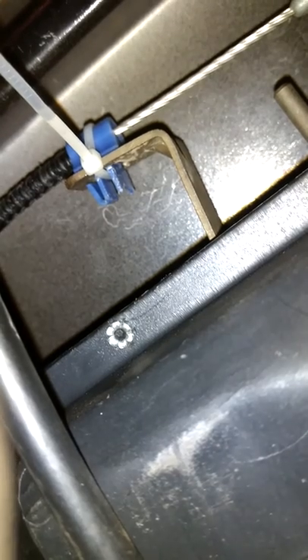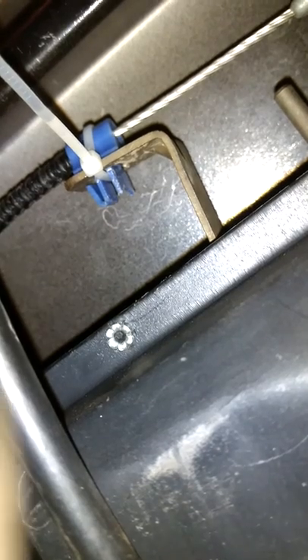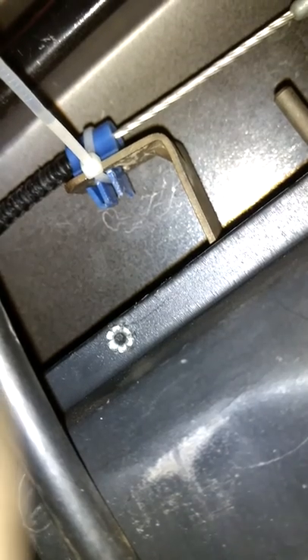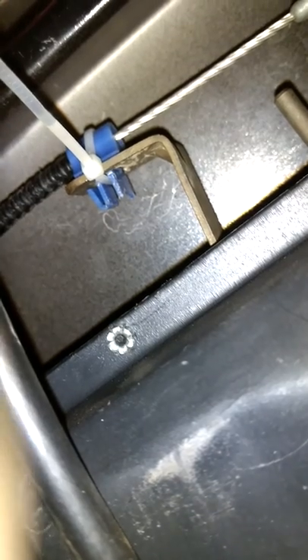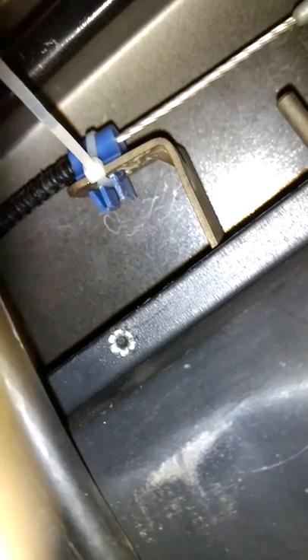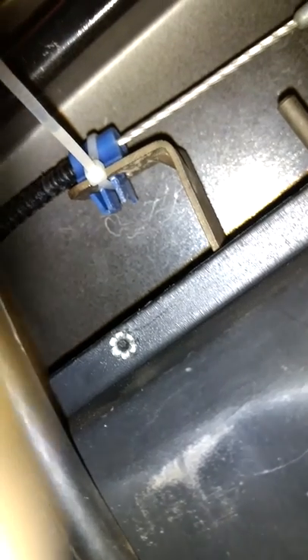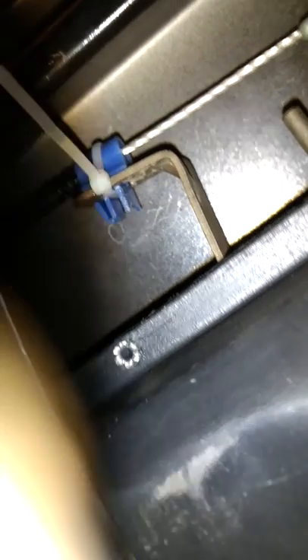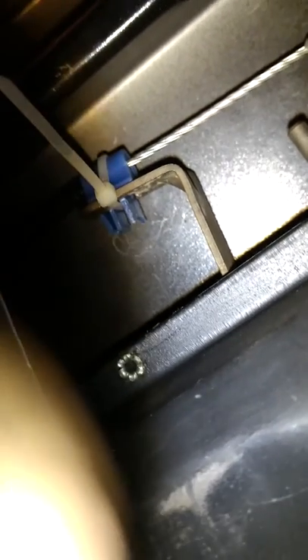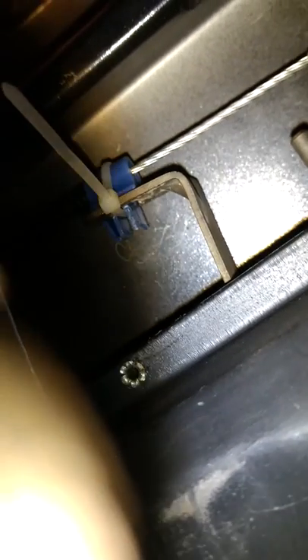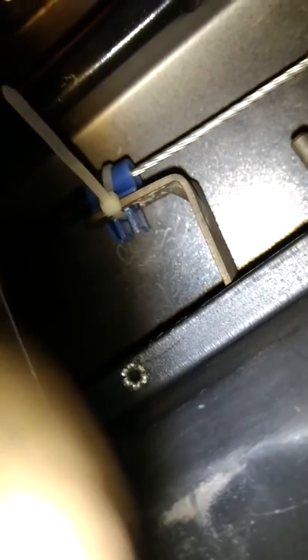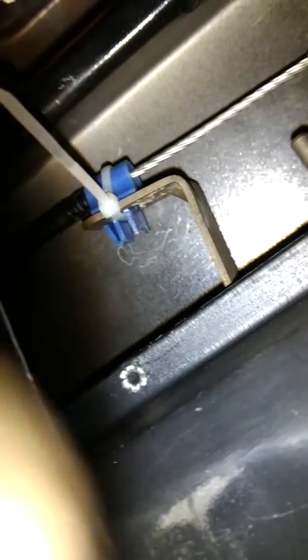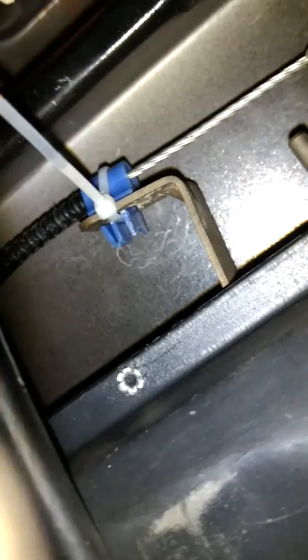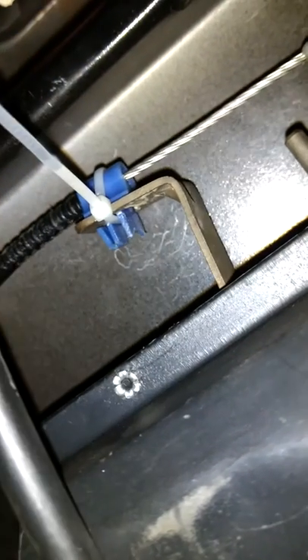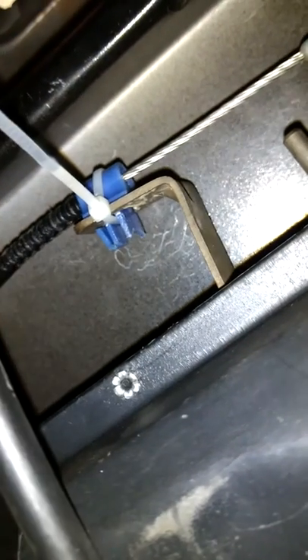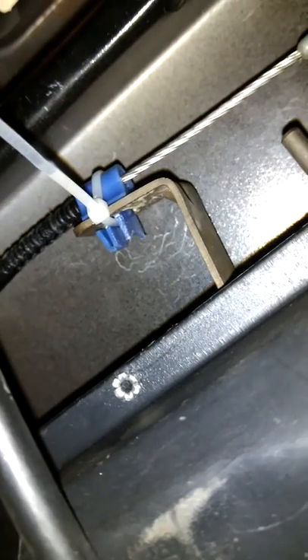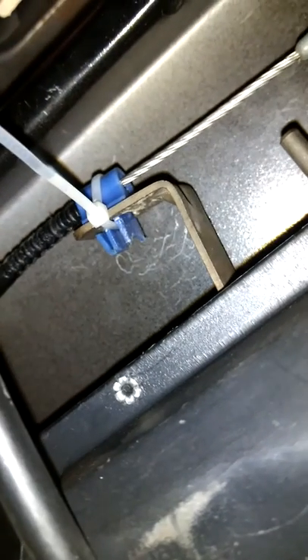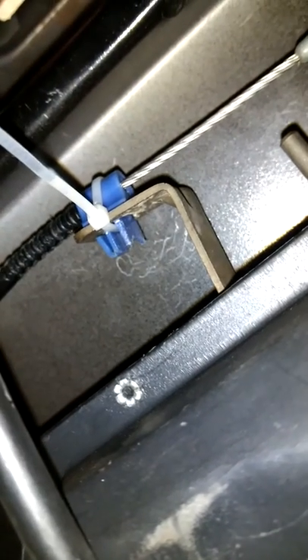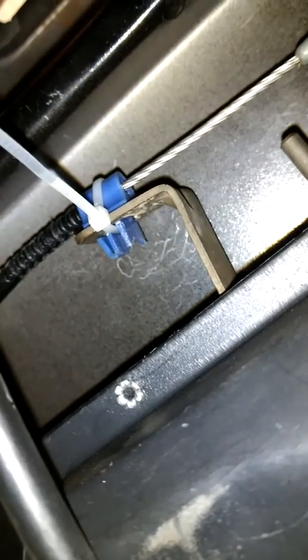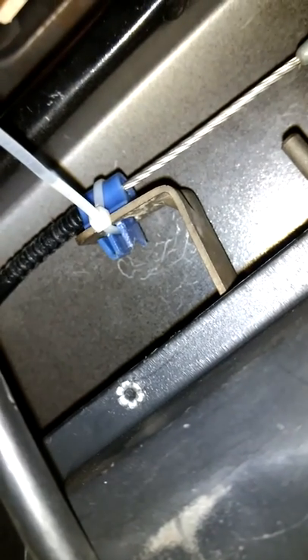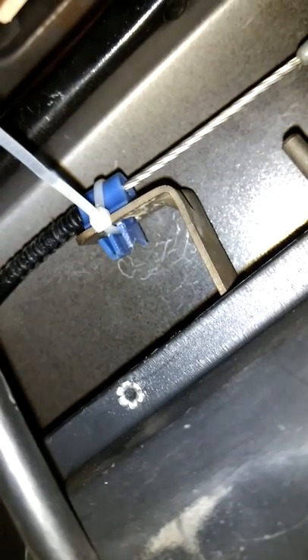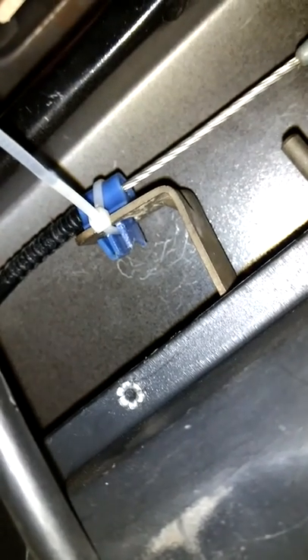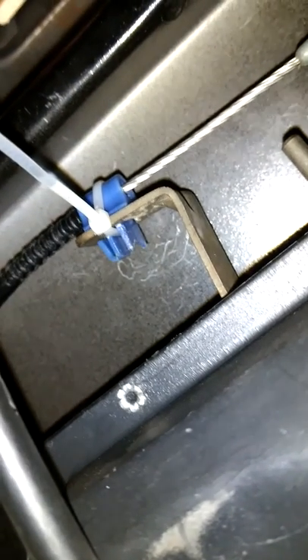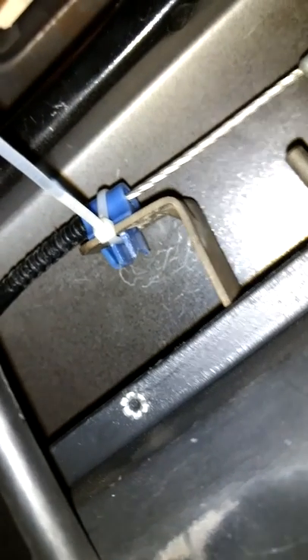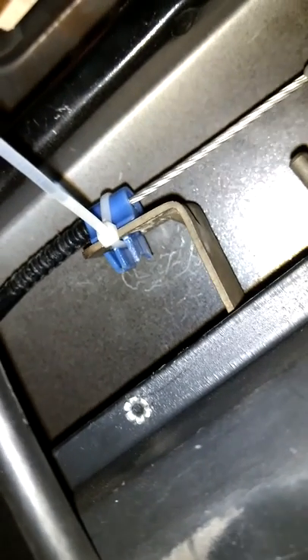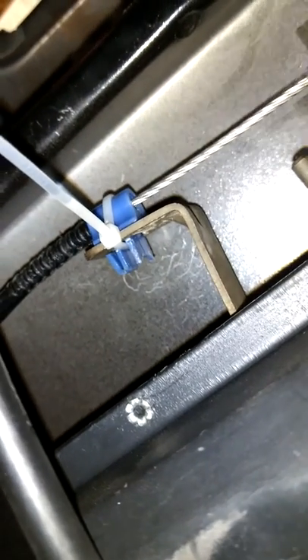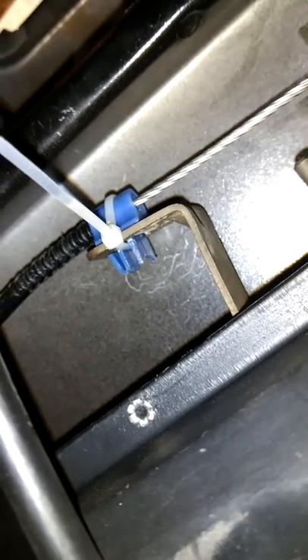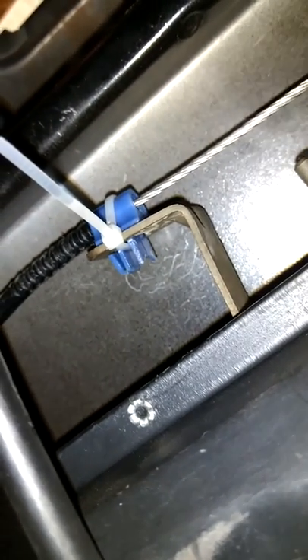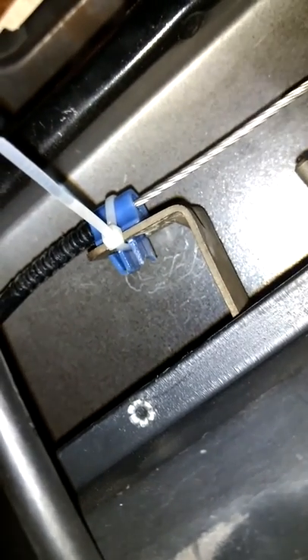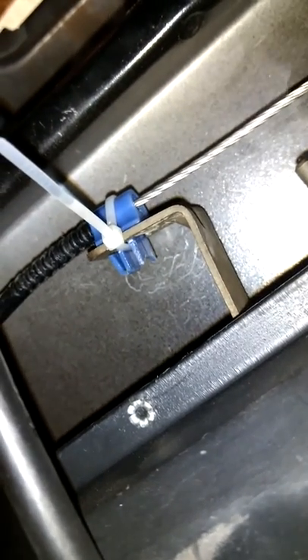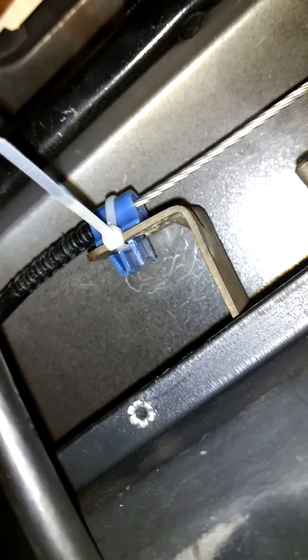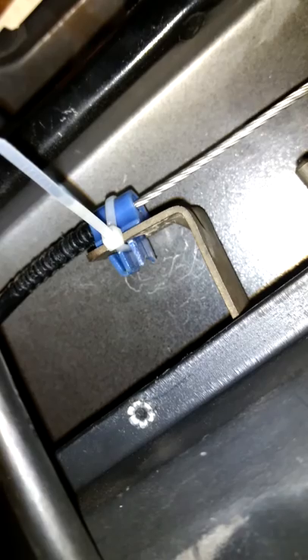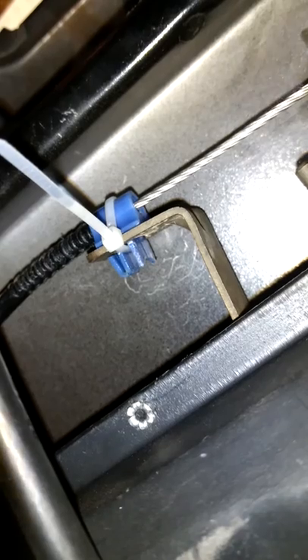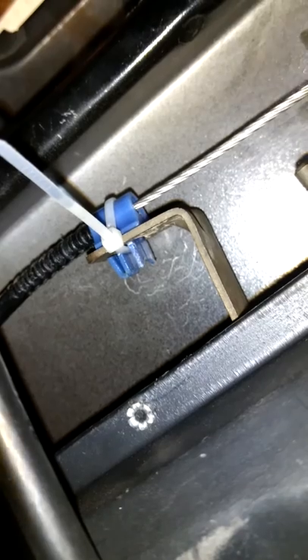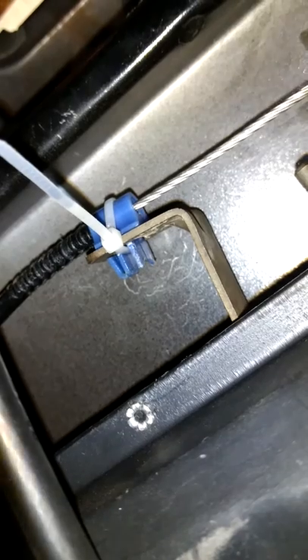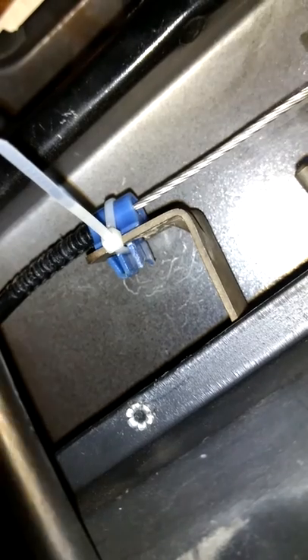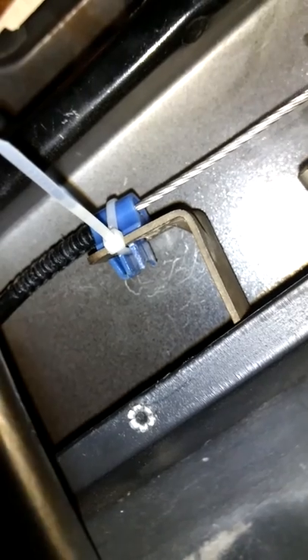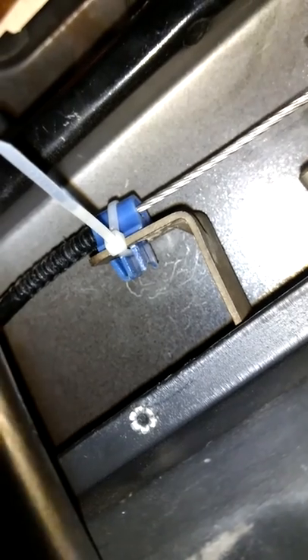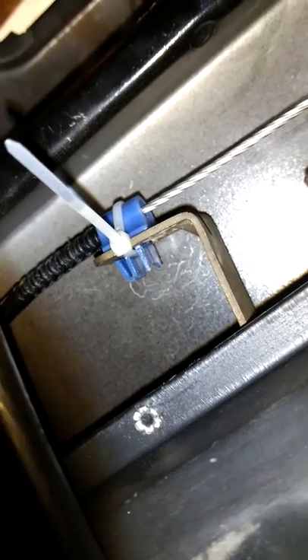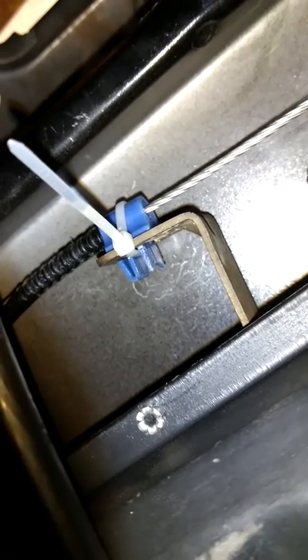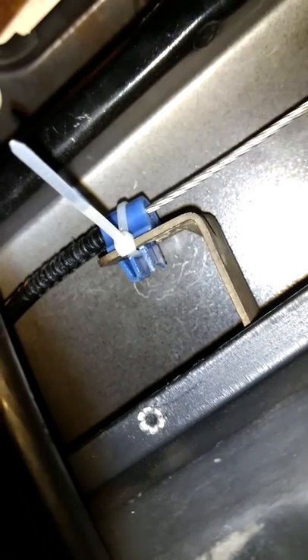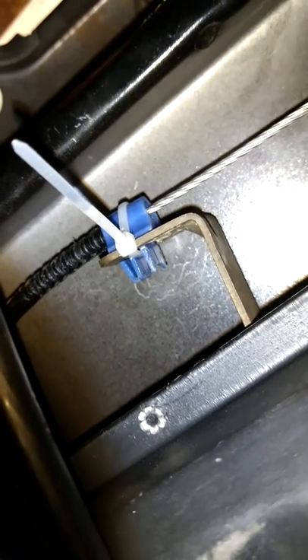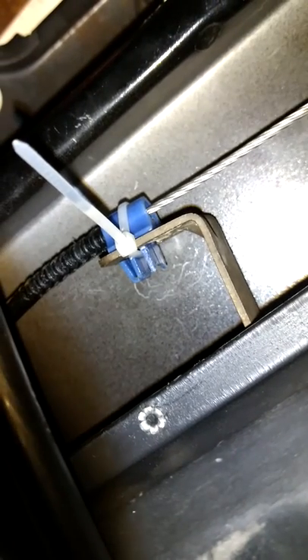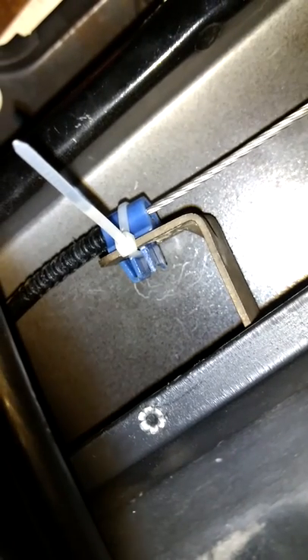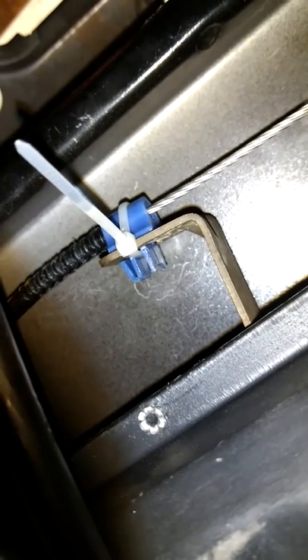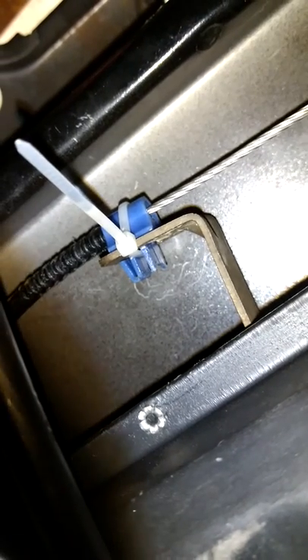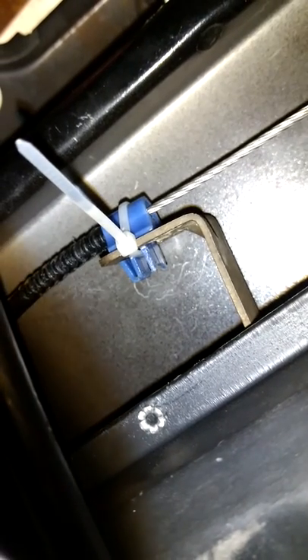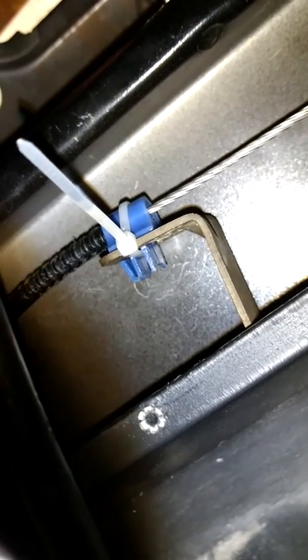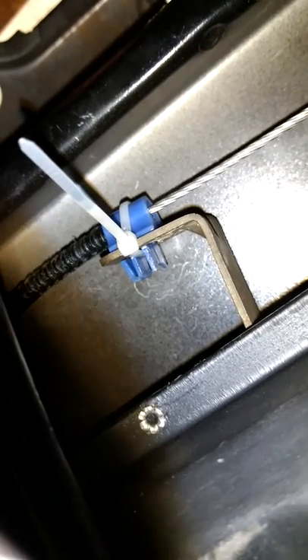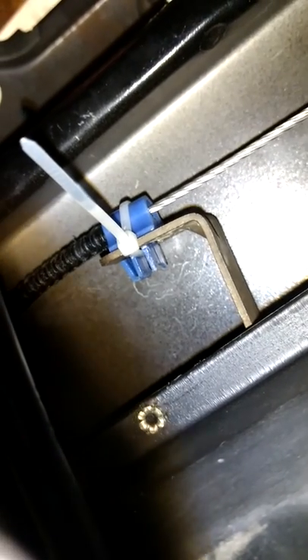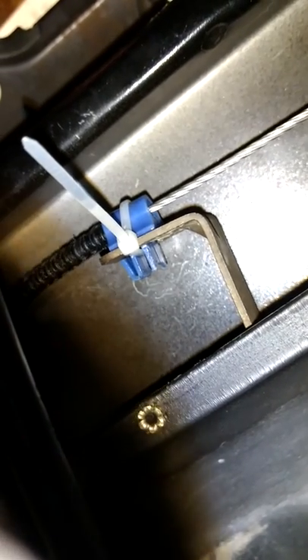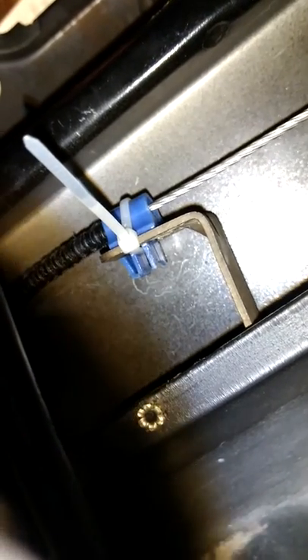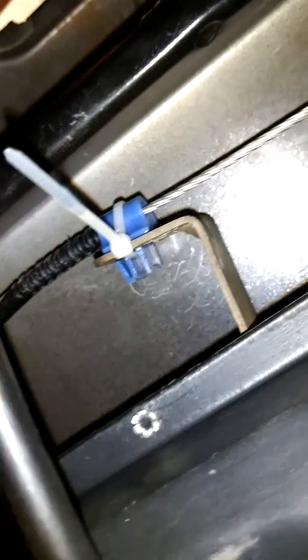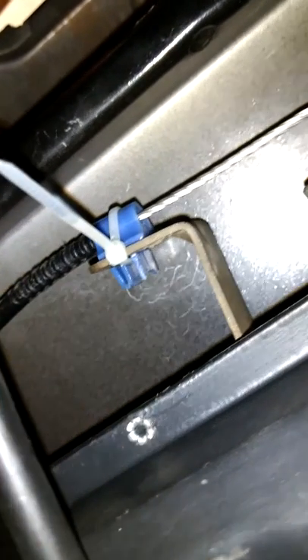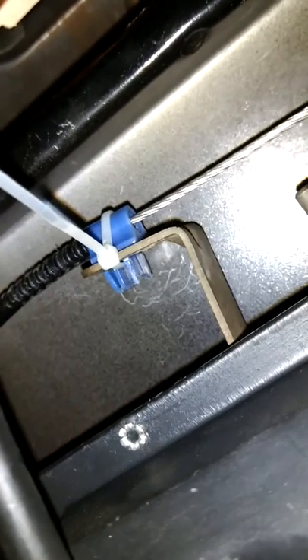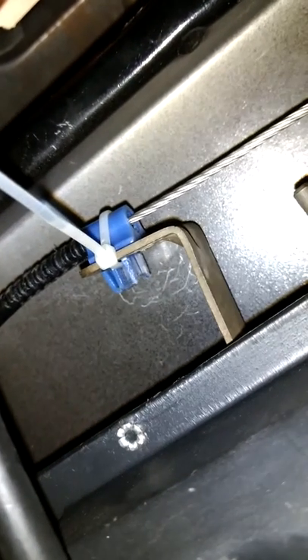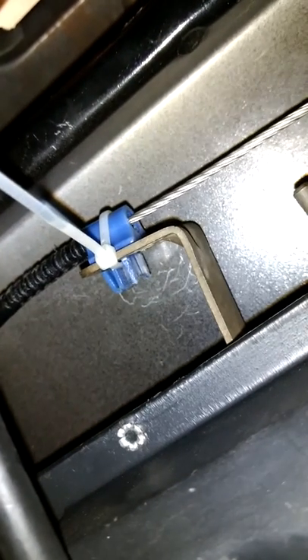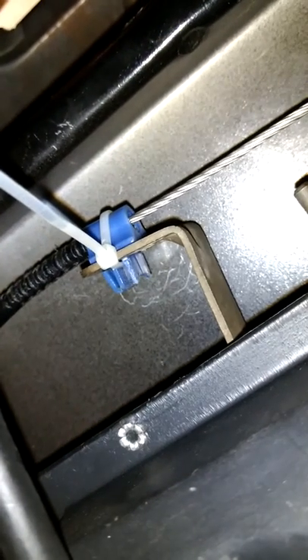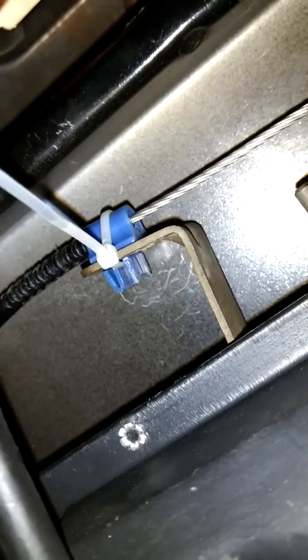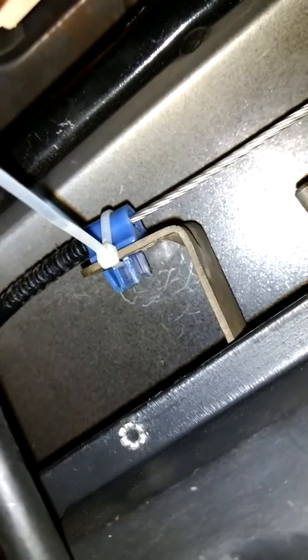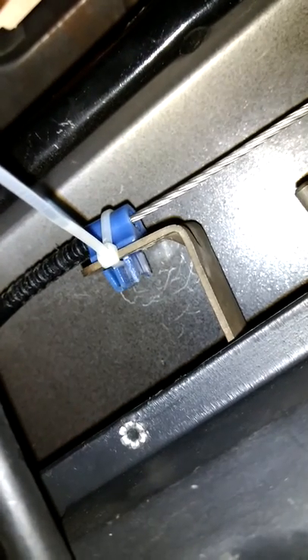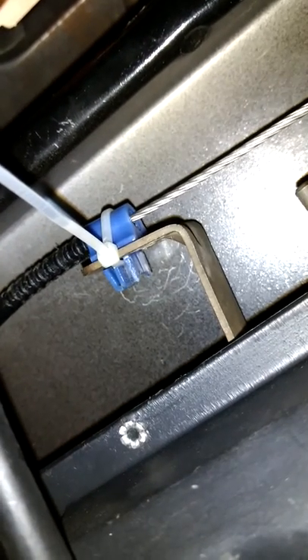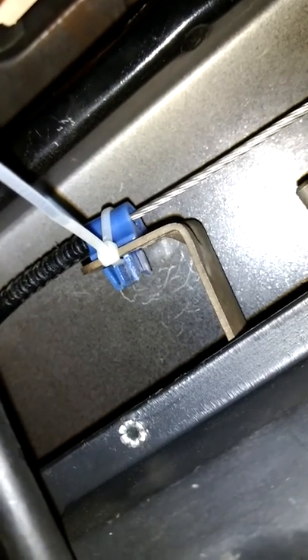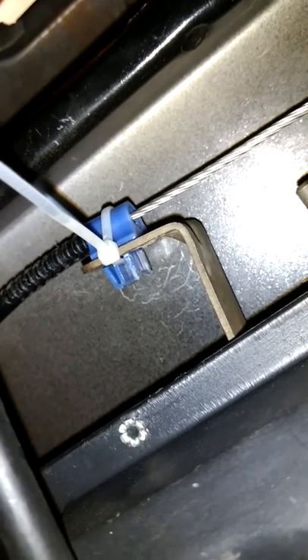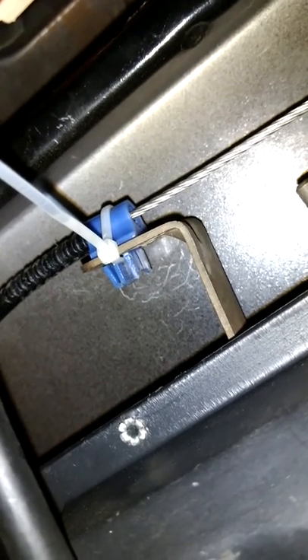But this little guy is really in there nice and tight. It's kind of hard to reach up there, but it's tight and secure.